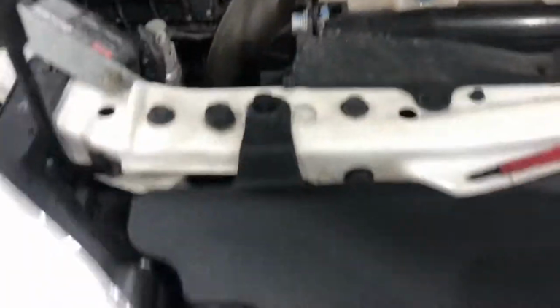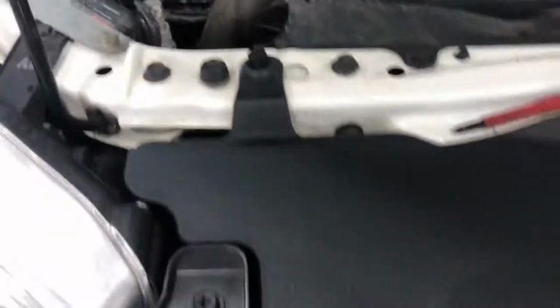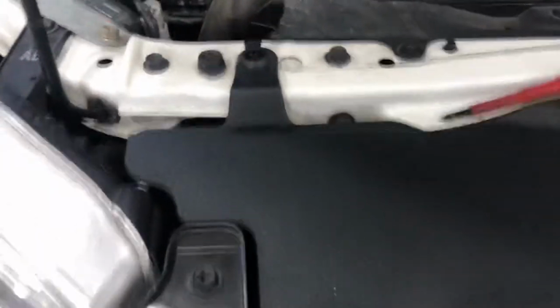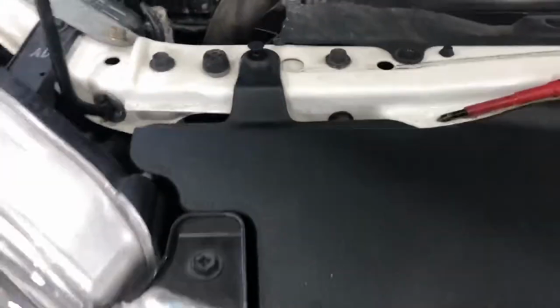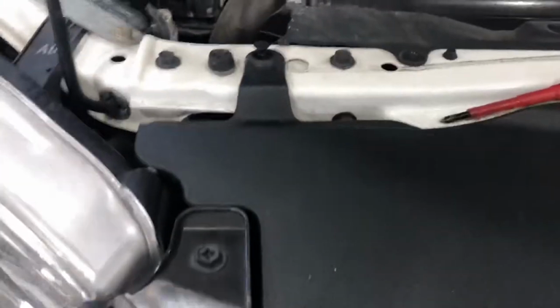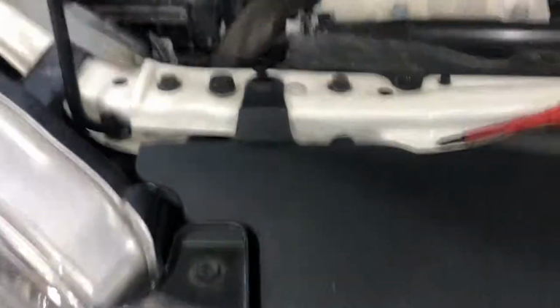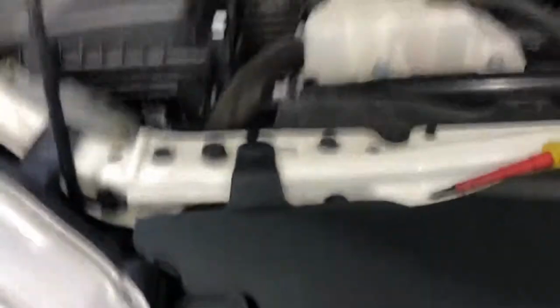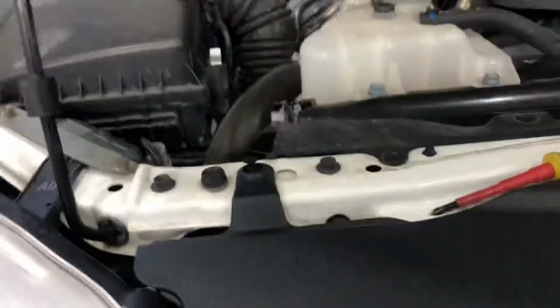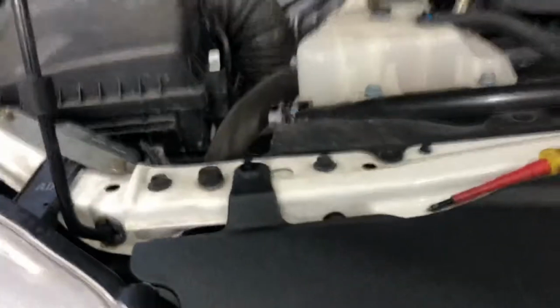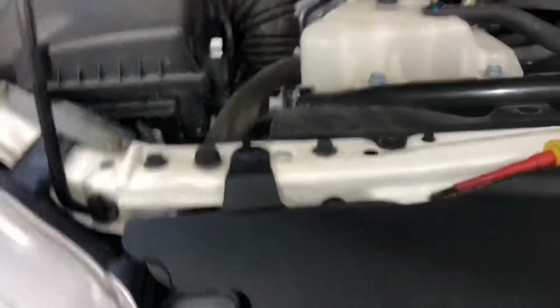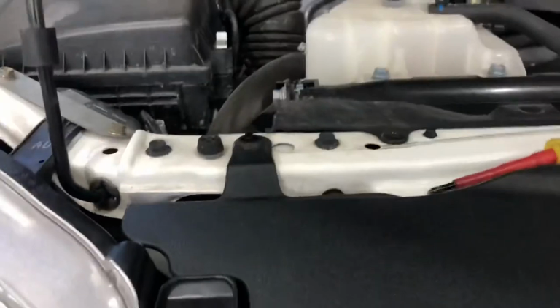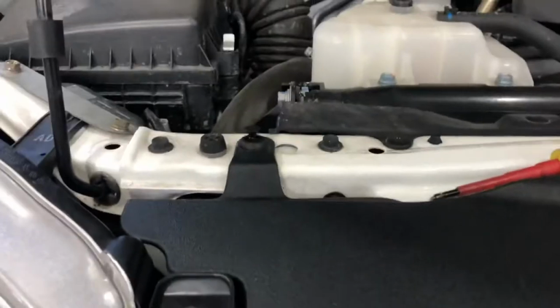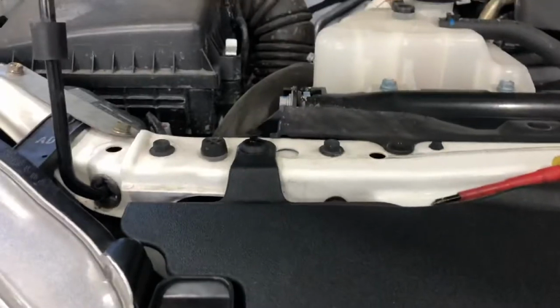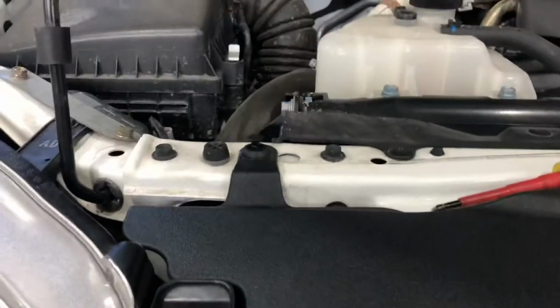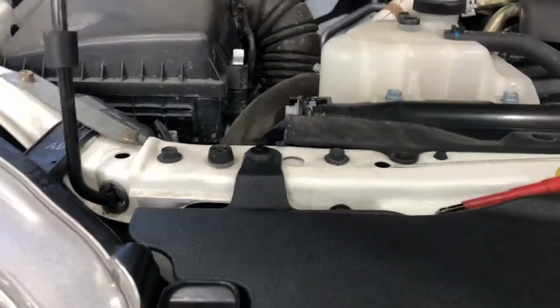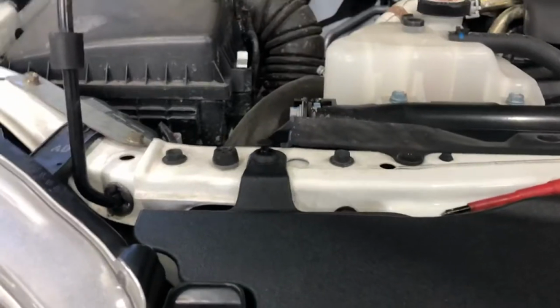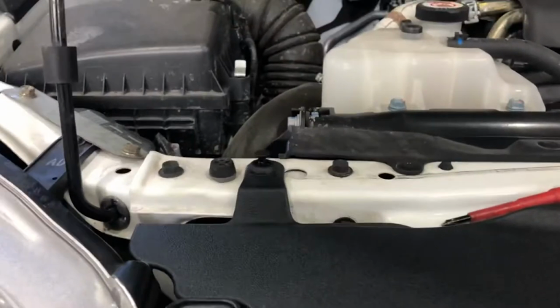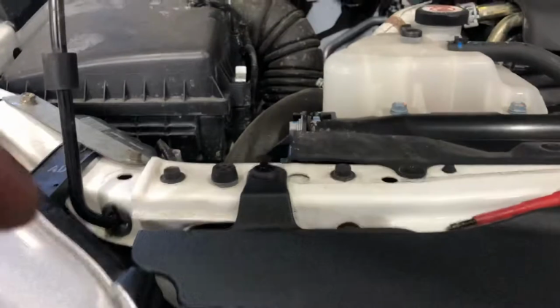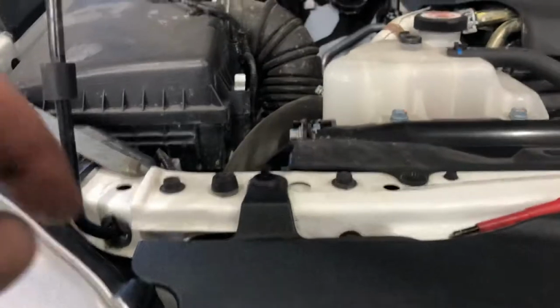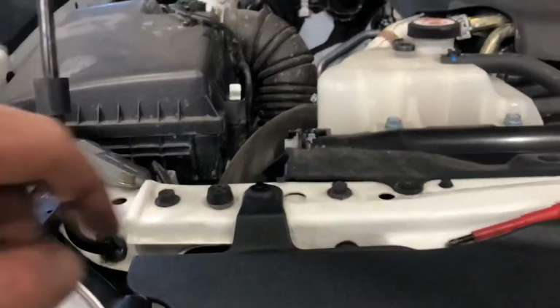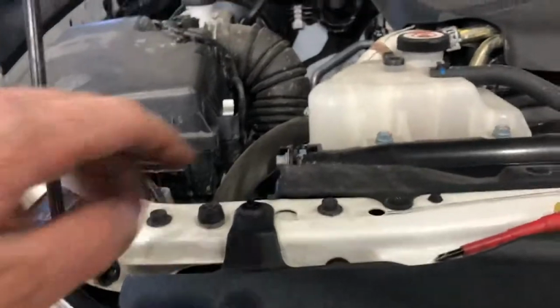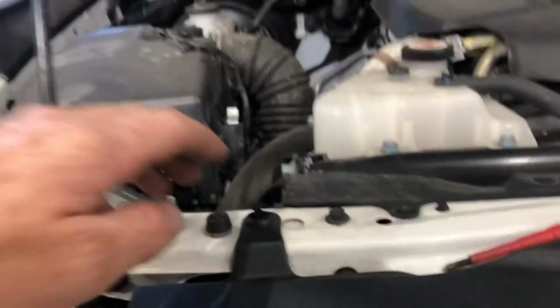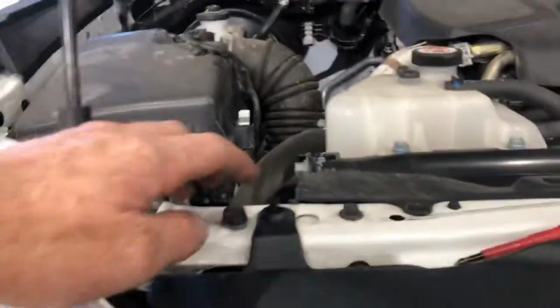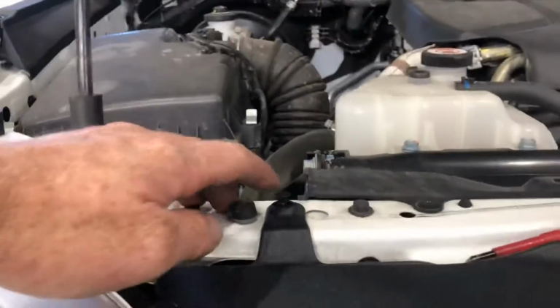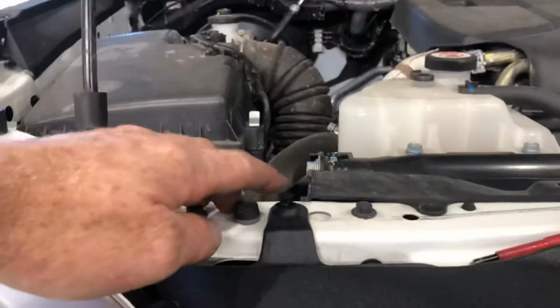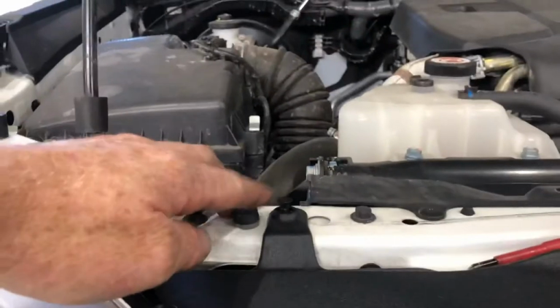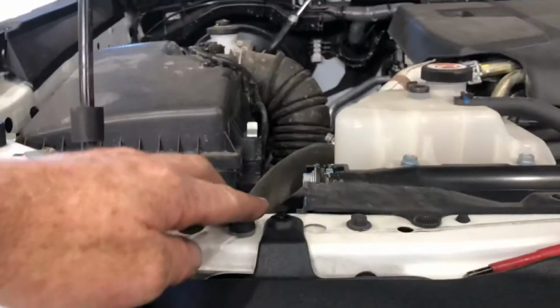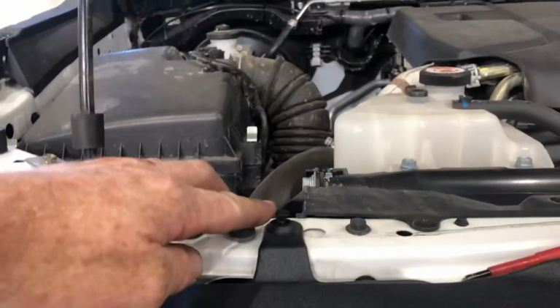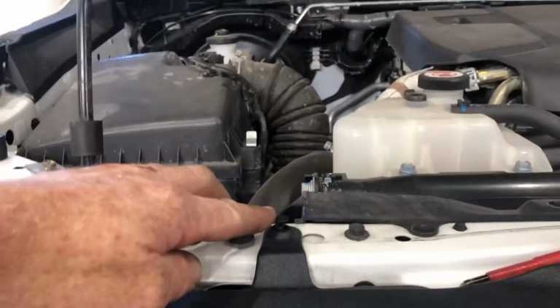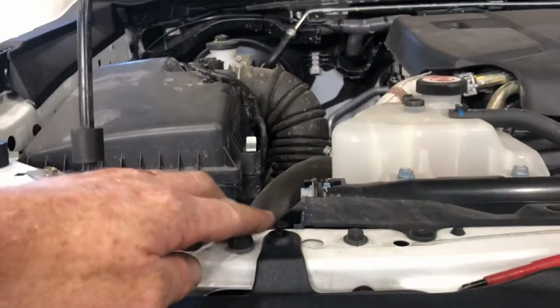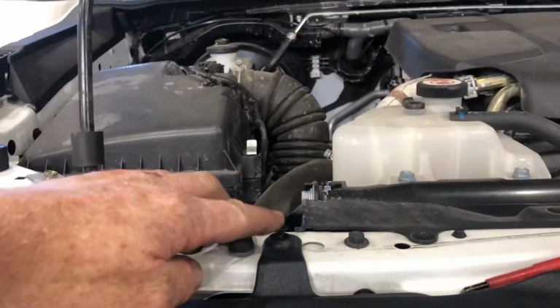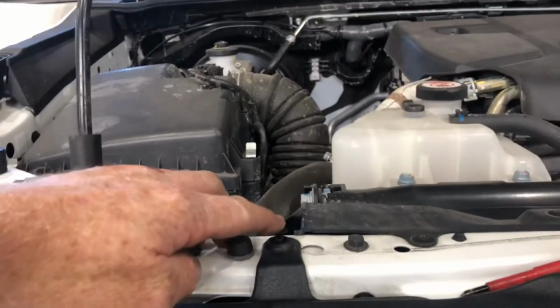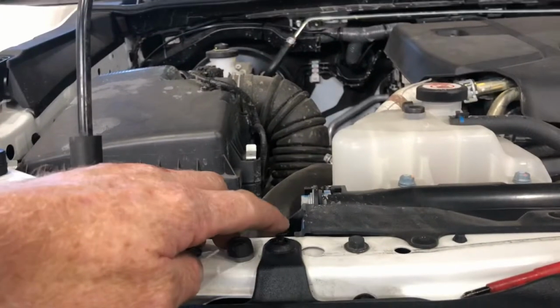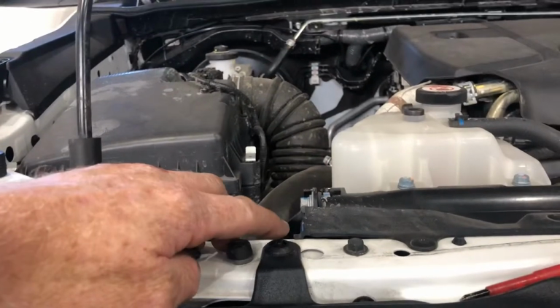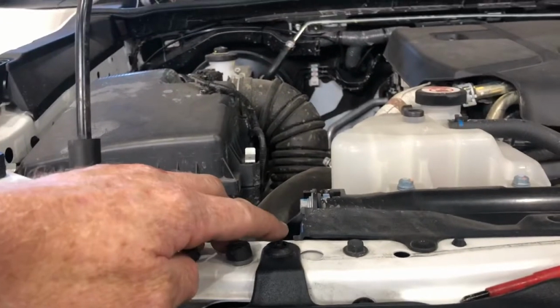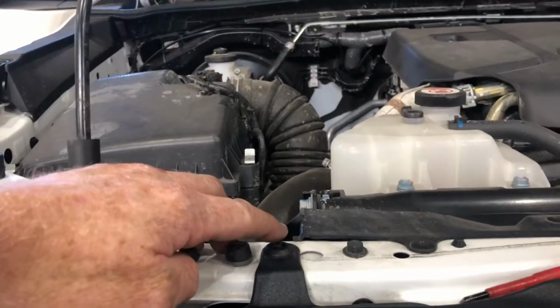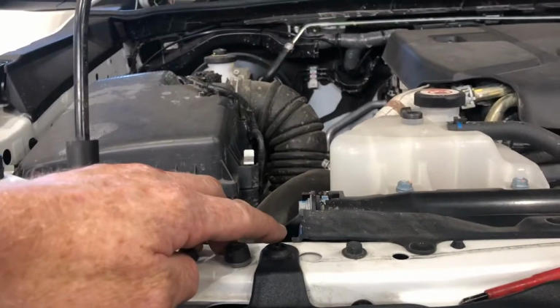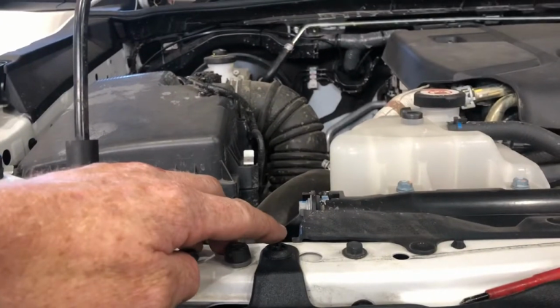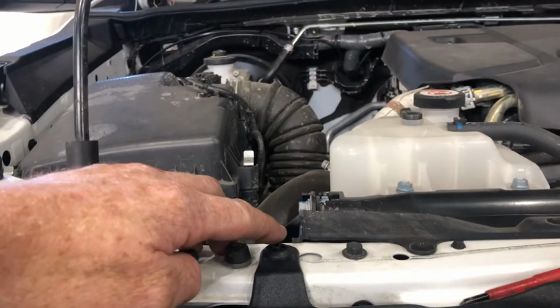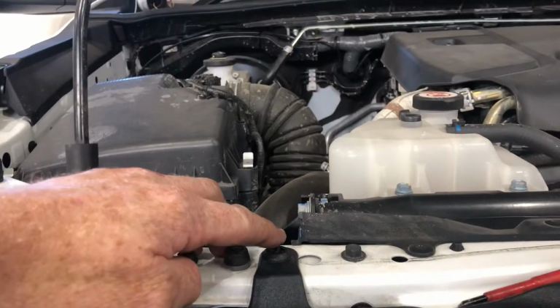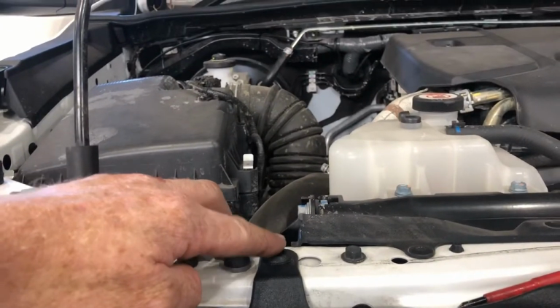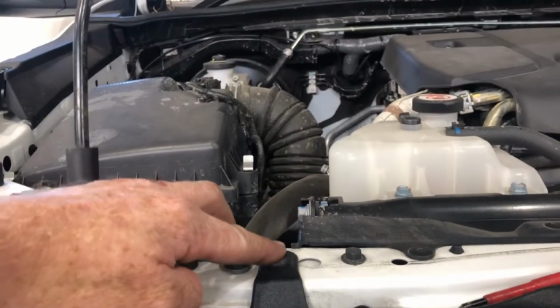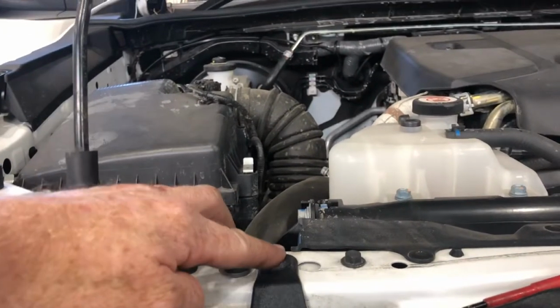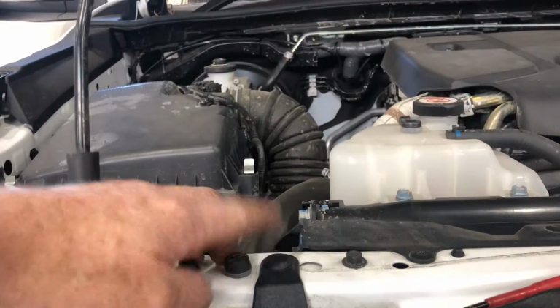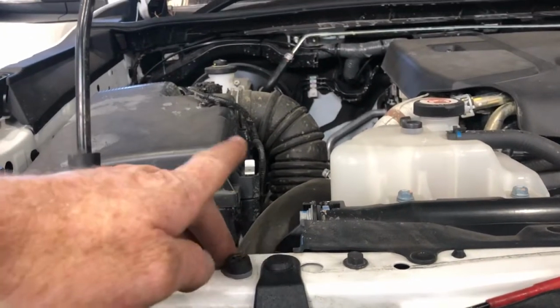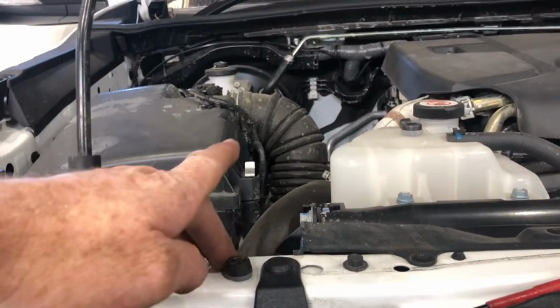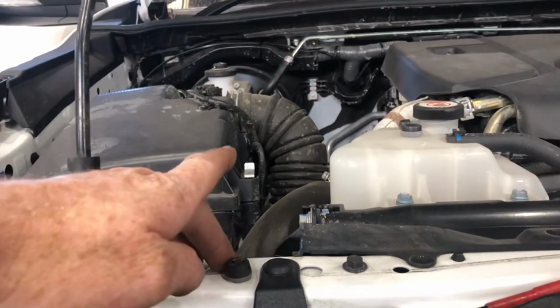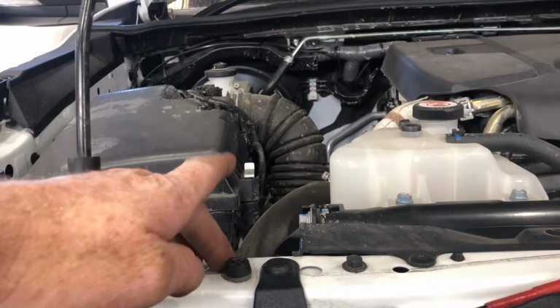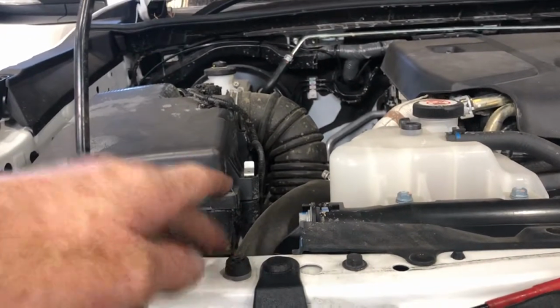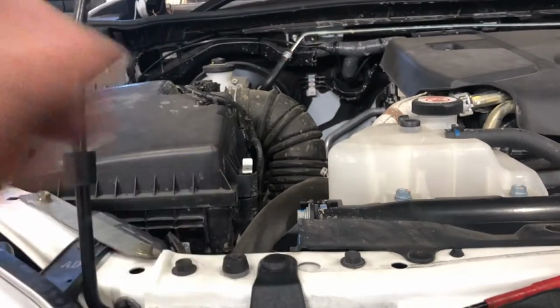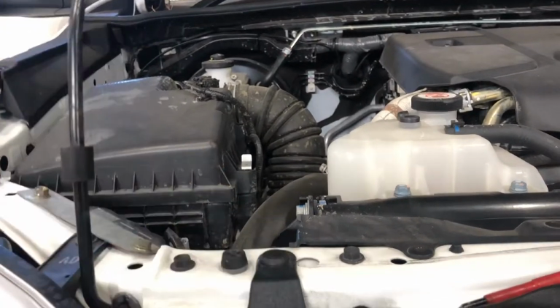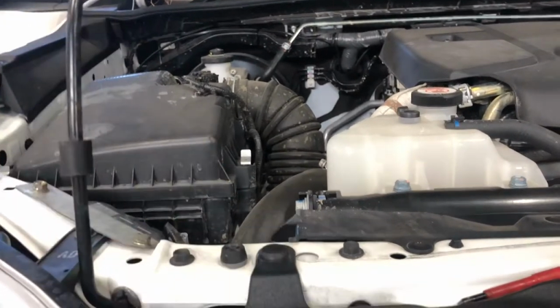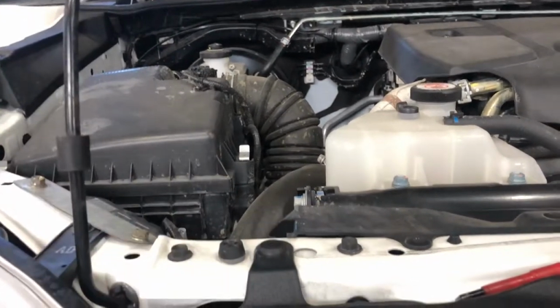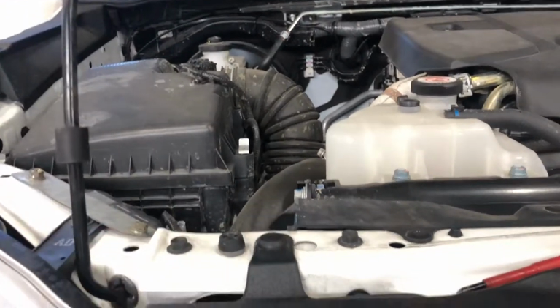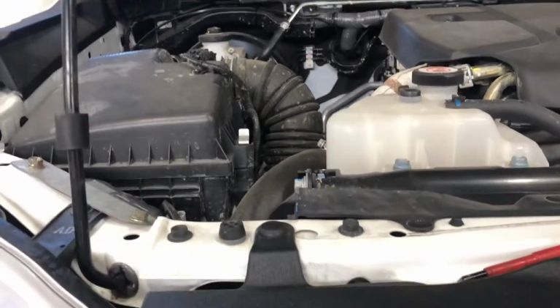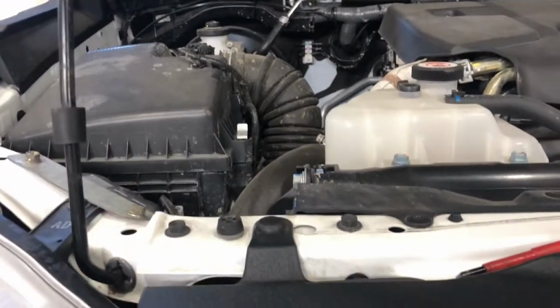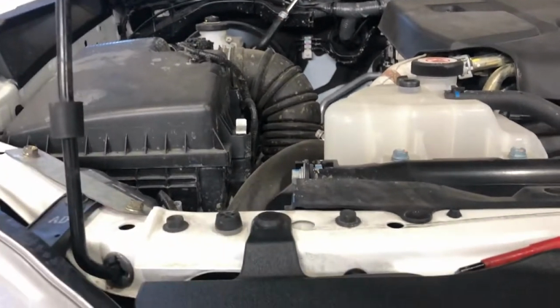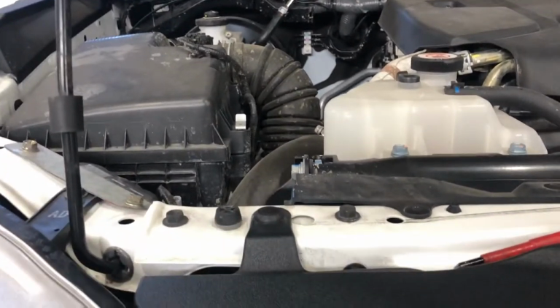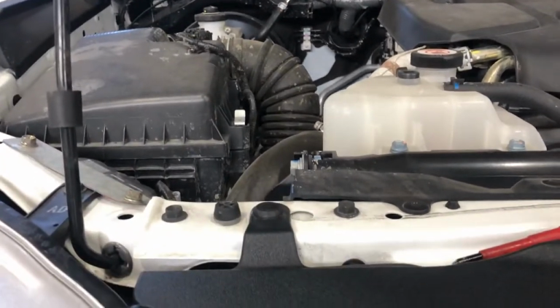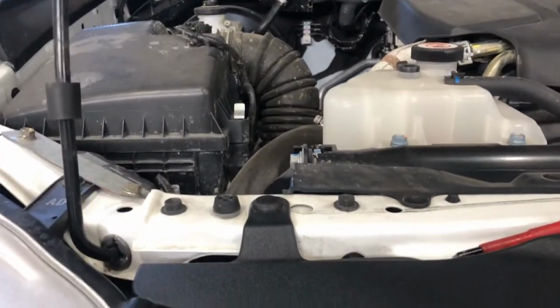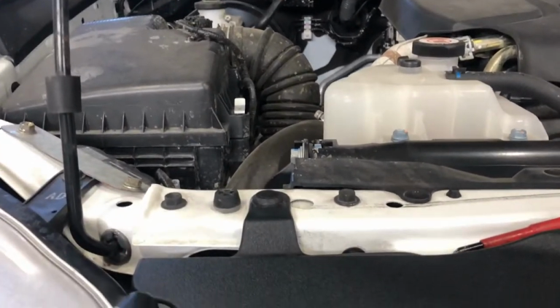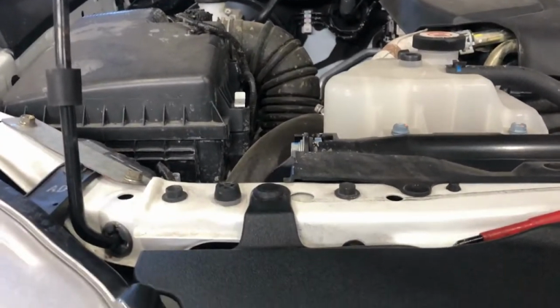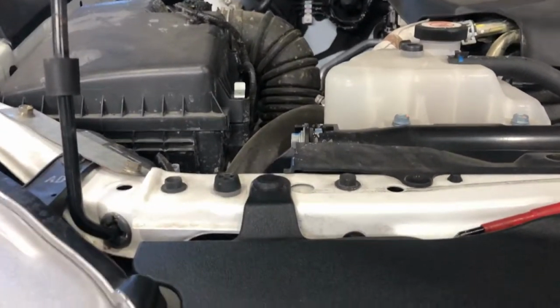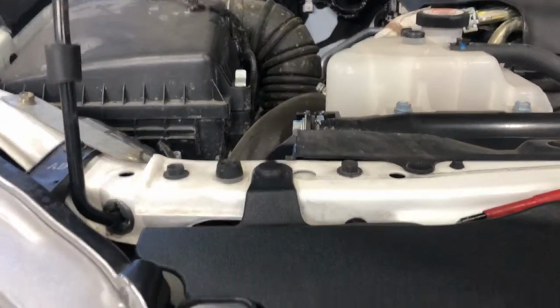You'll notice that the tab is sticking up in the air. To lock the clip back in, simply push down on the top, and that's it.